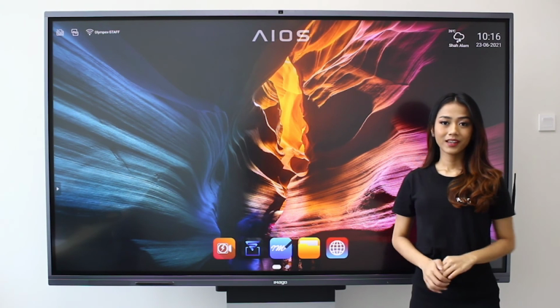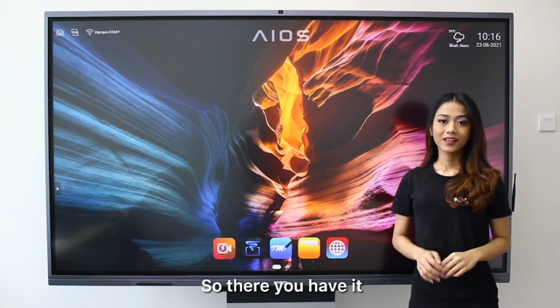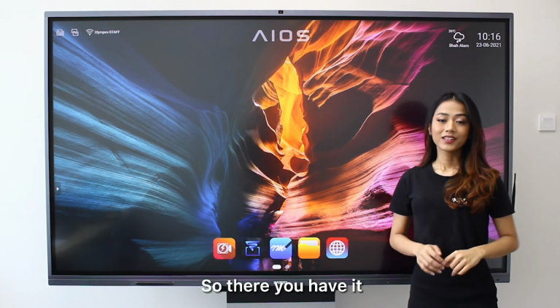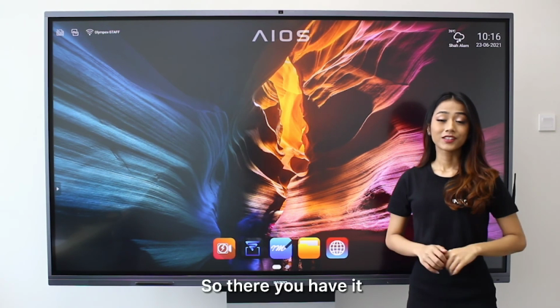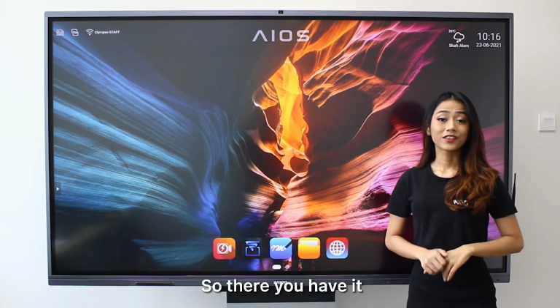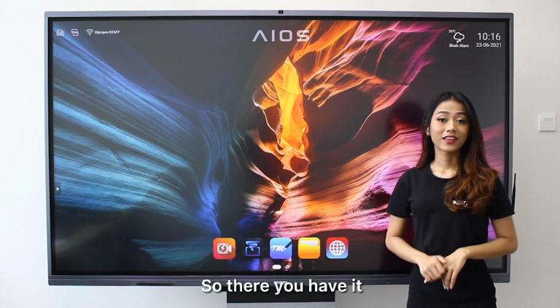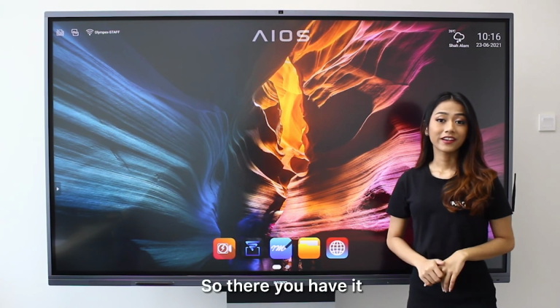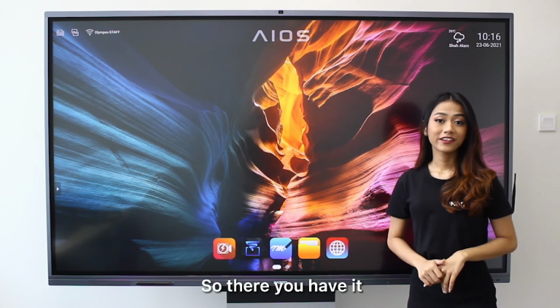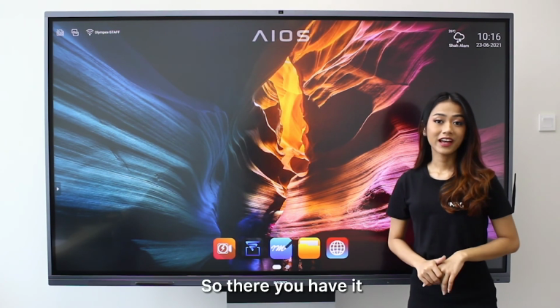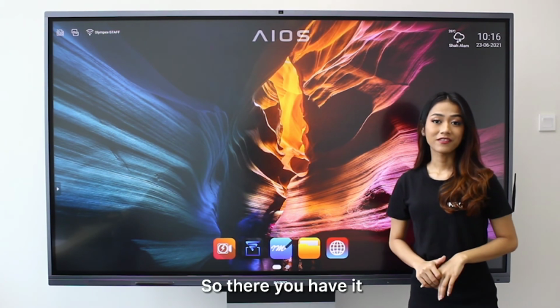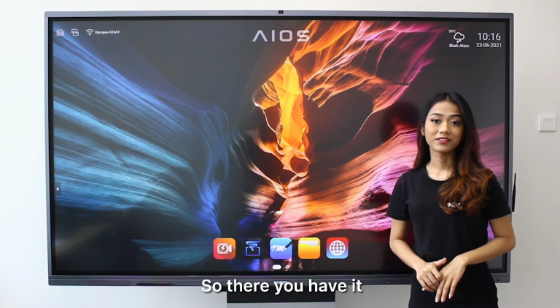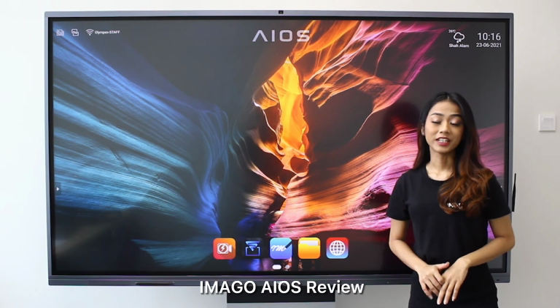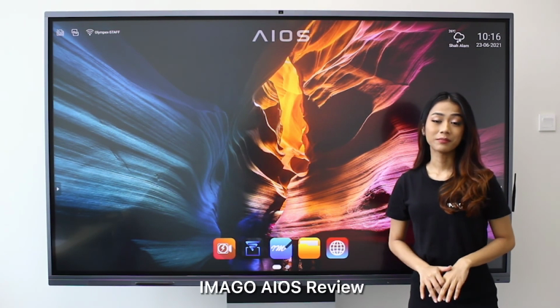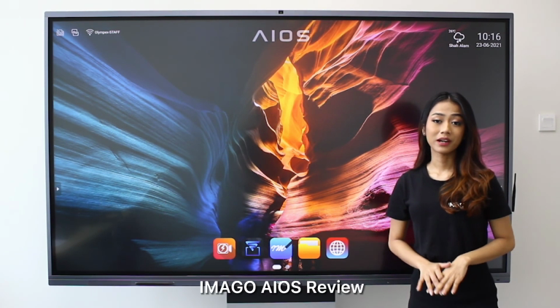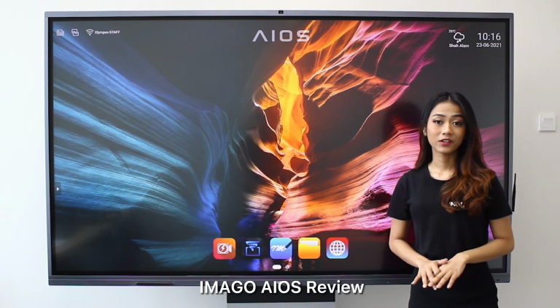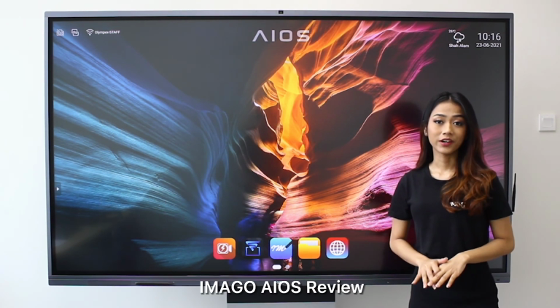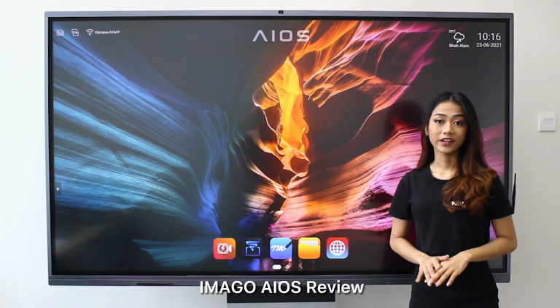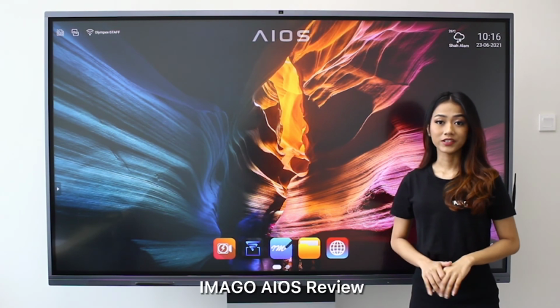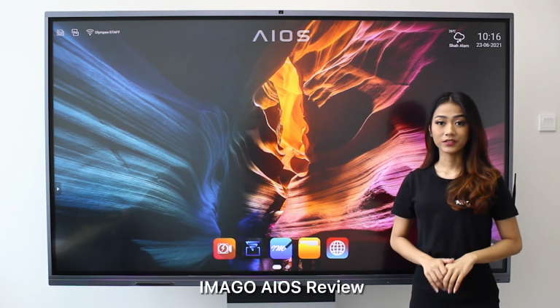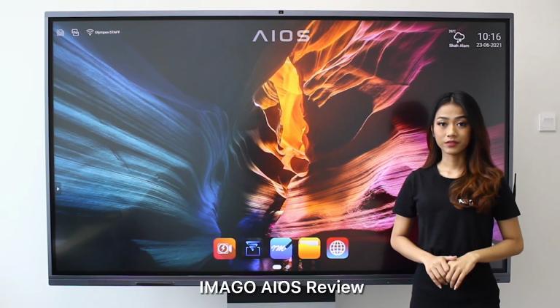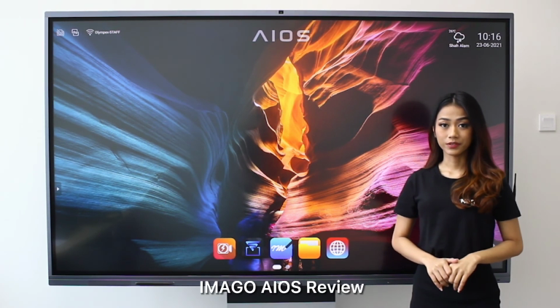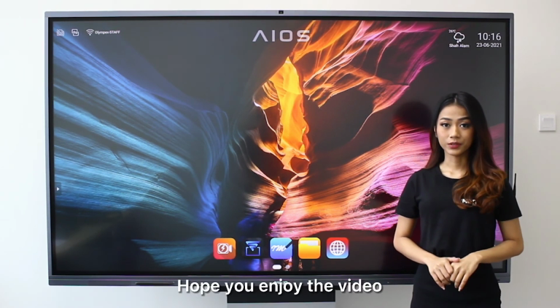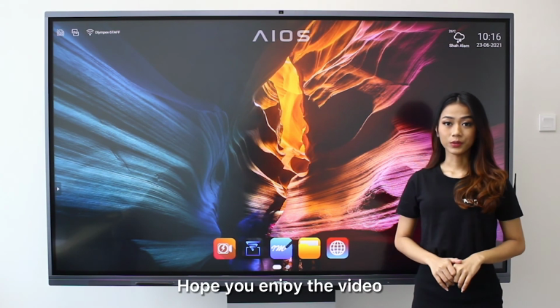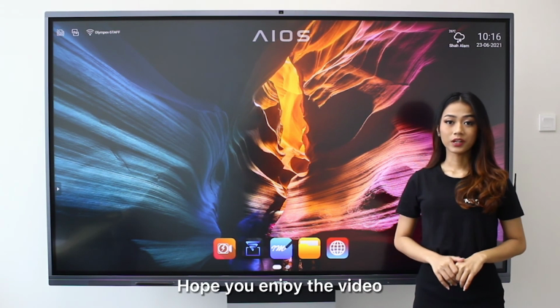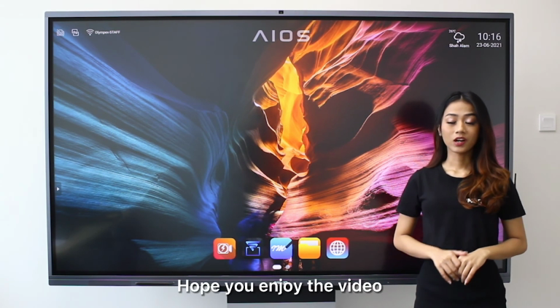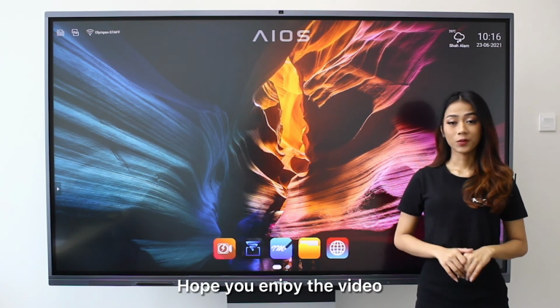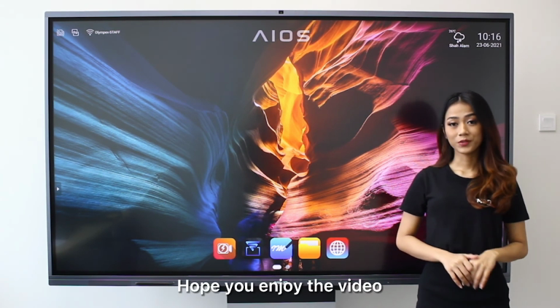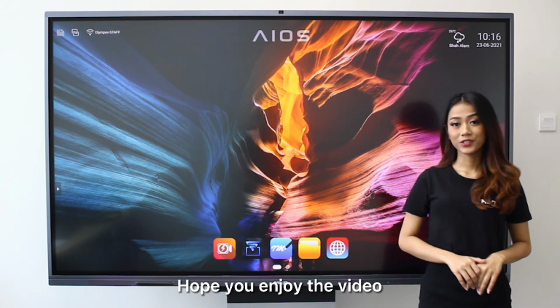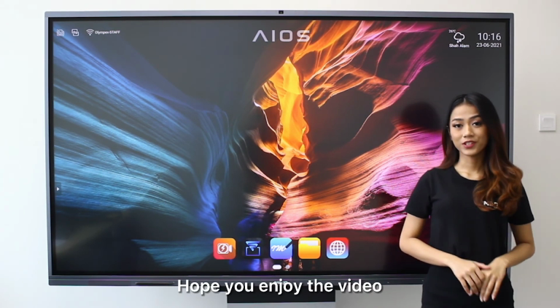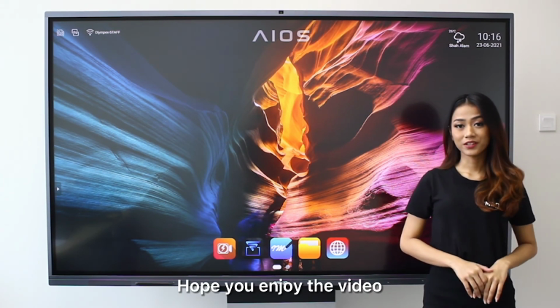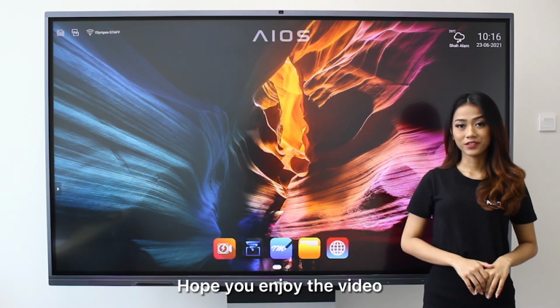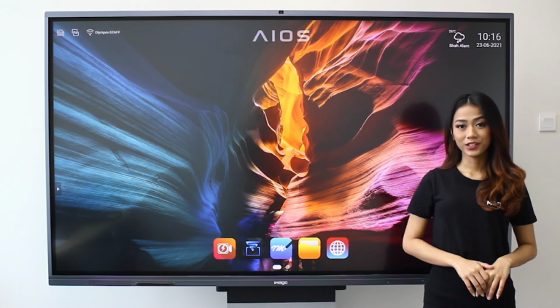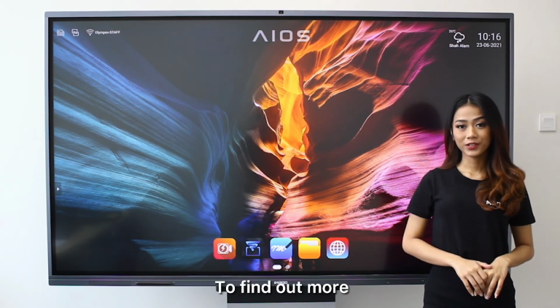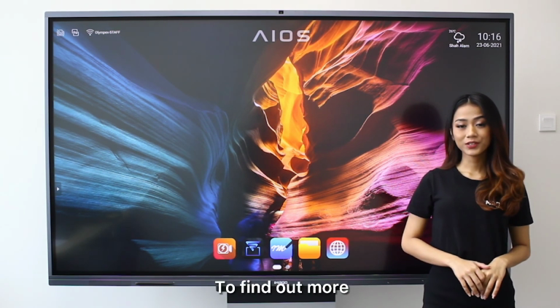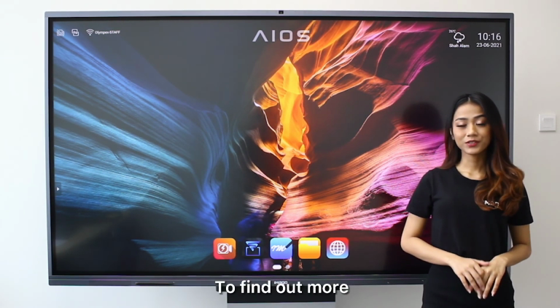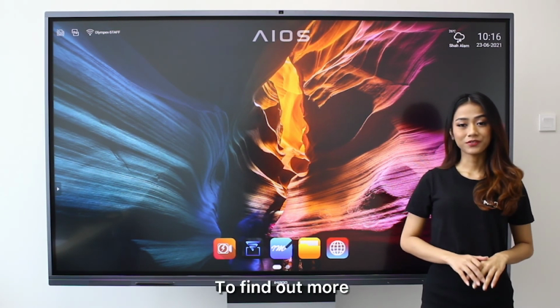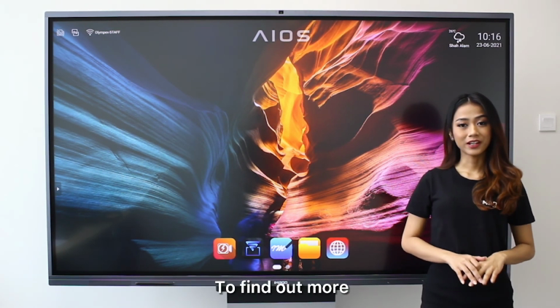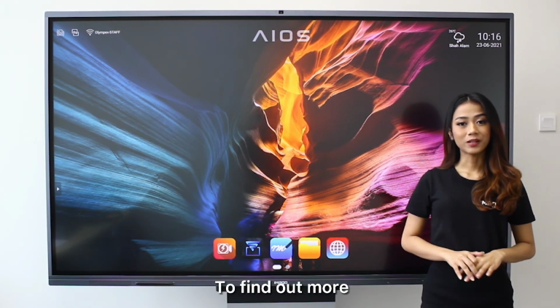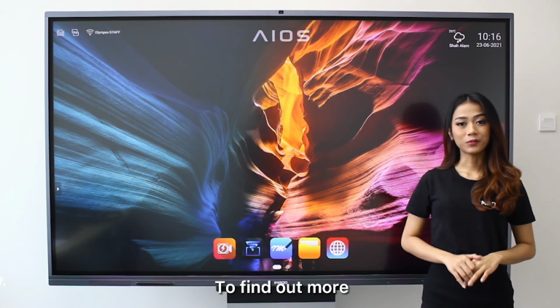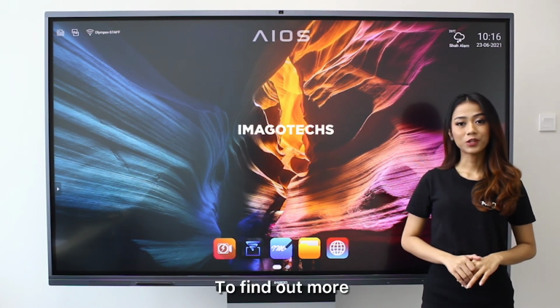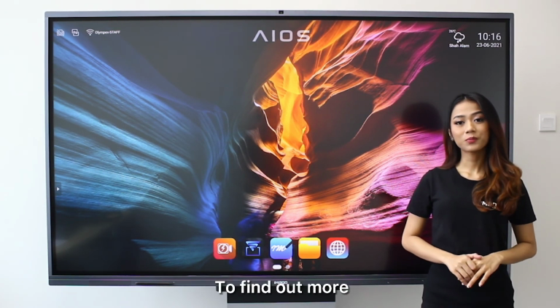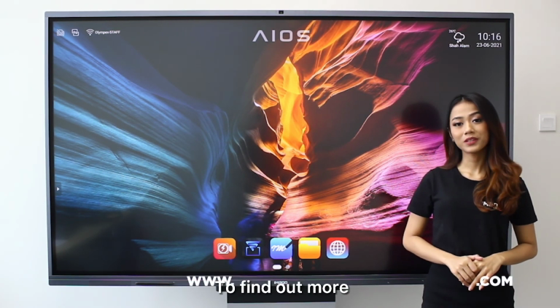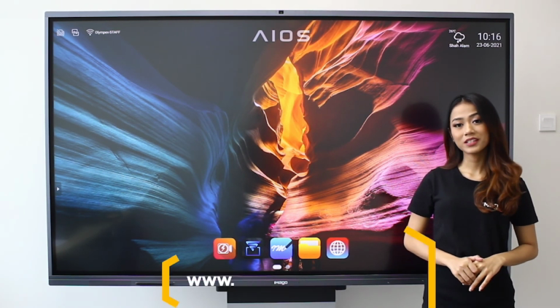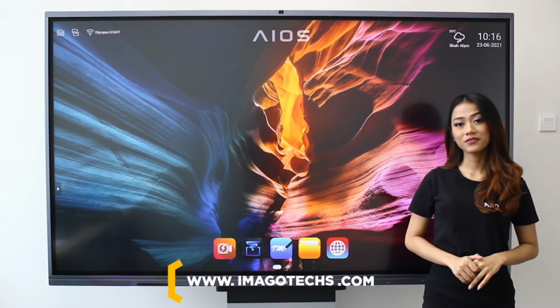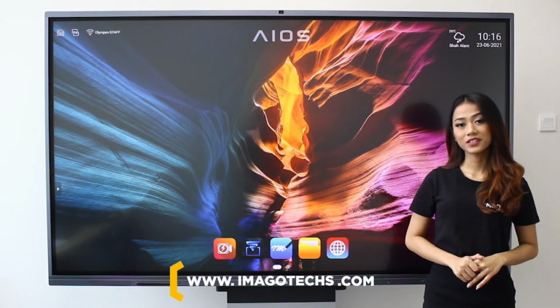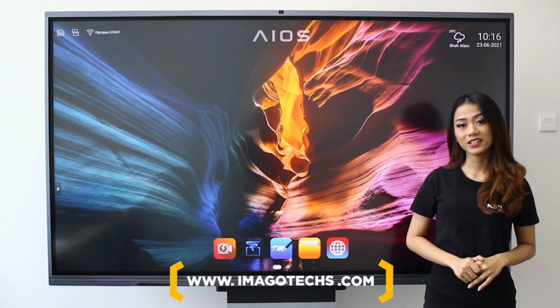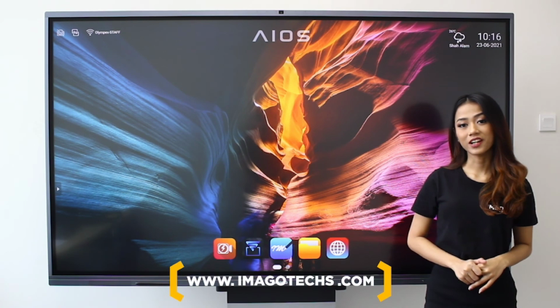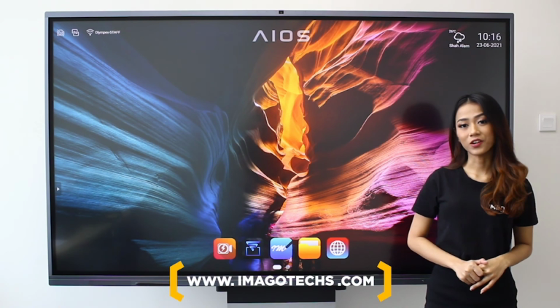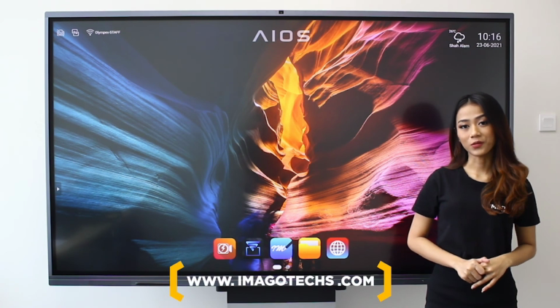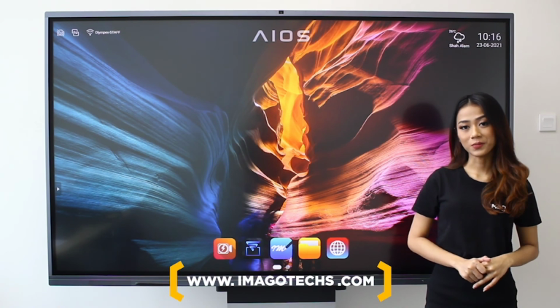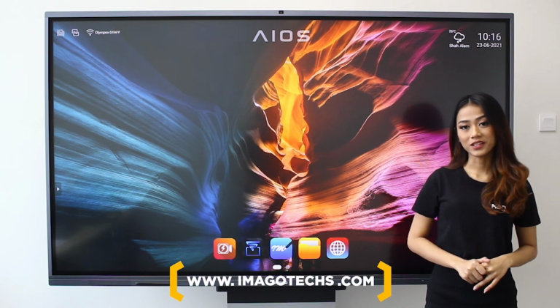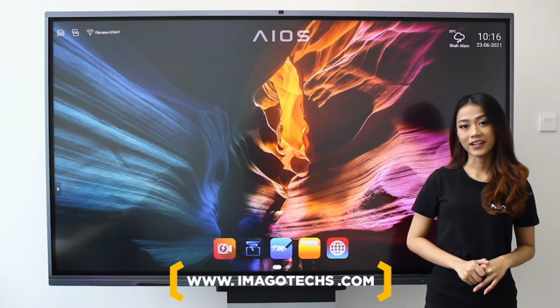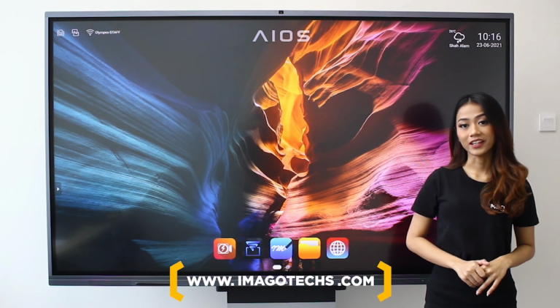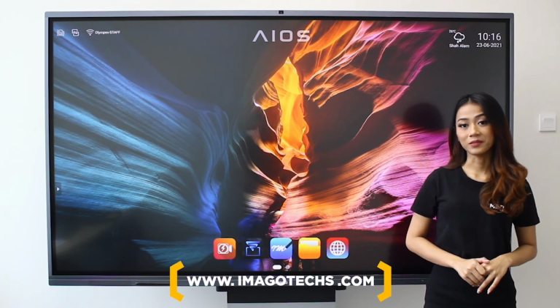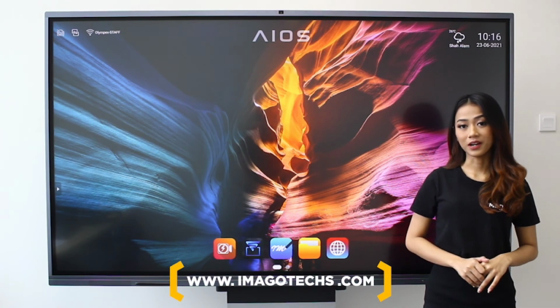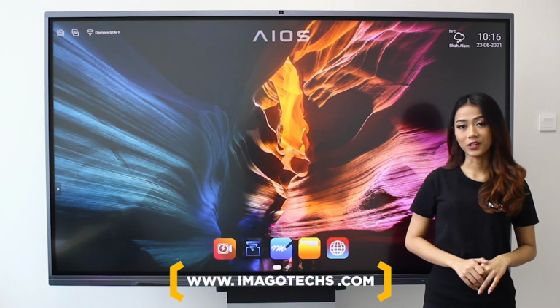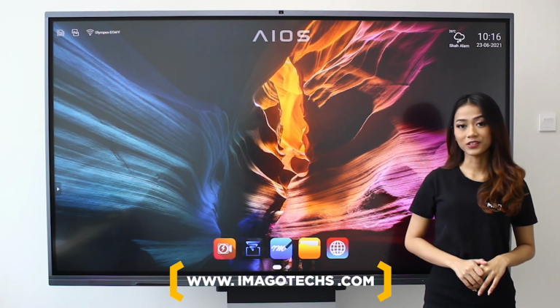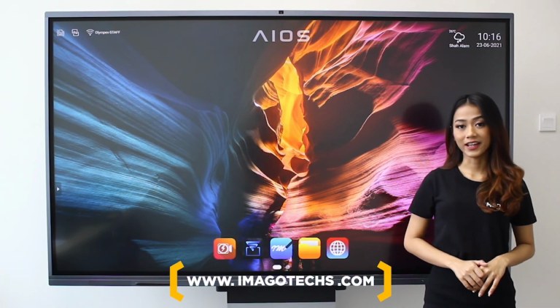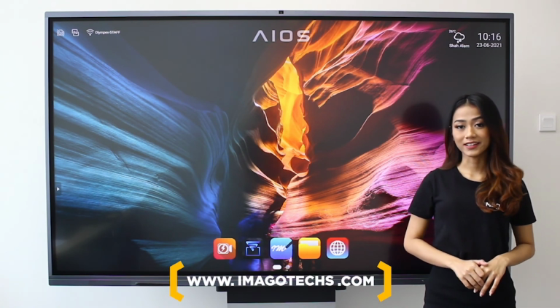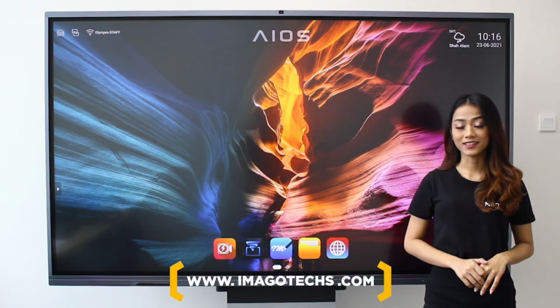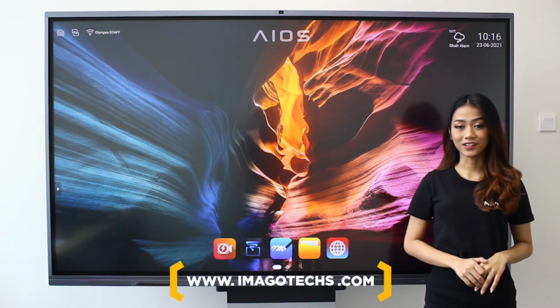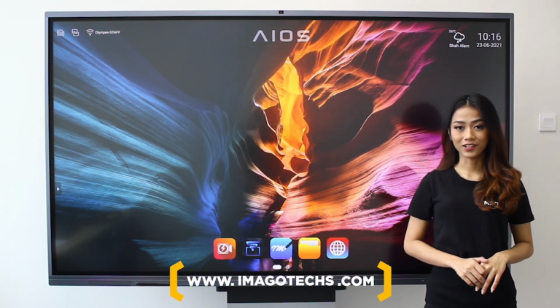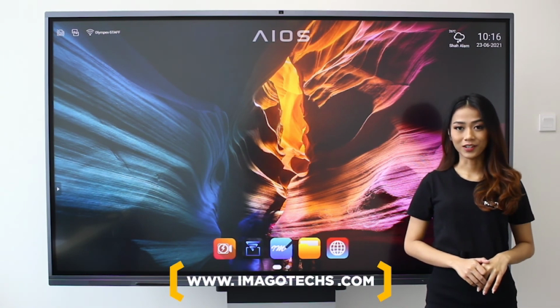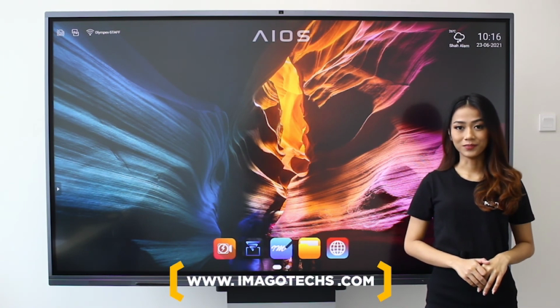So there you have it, the Imago Eros review. Hope you enjoyed the video. To find out more, please visit our website at imagotex.com.